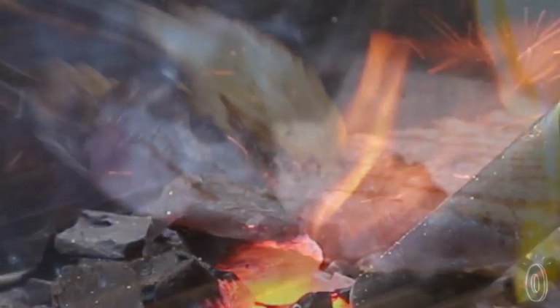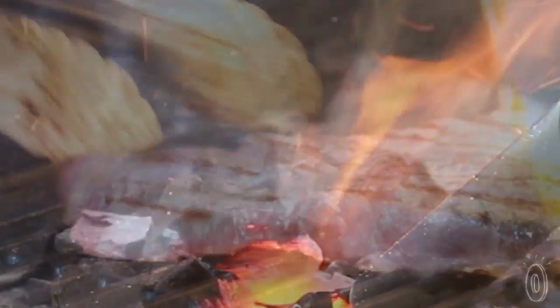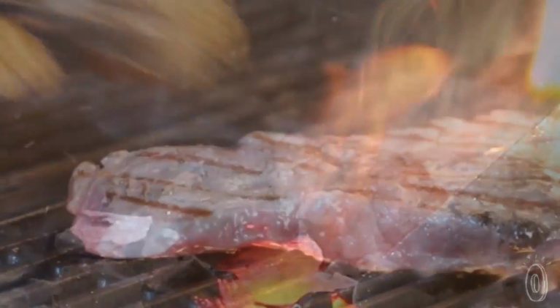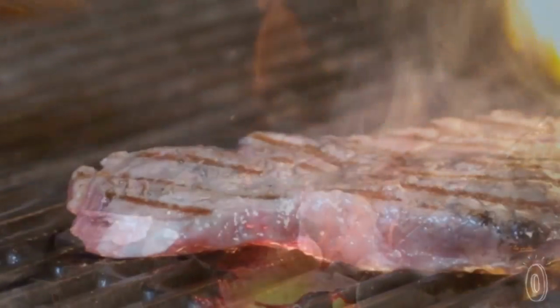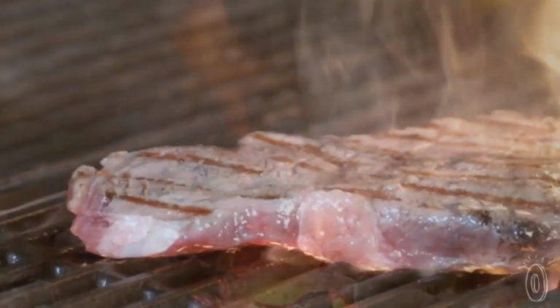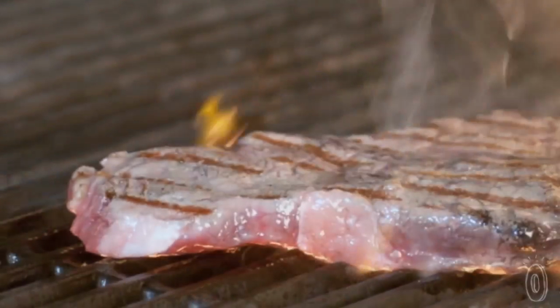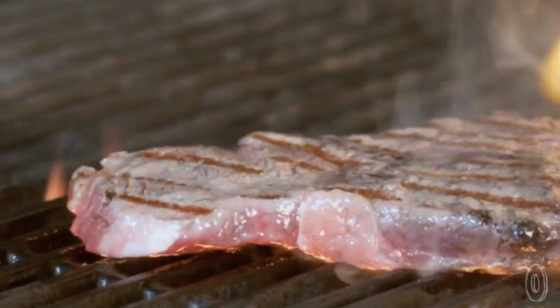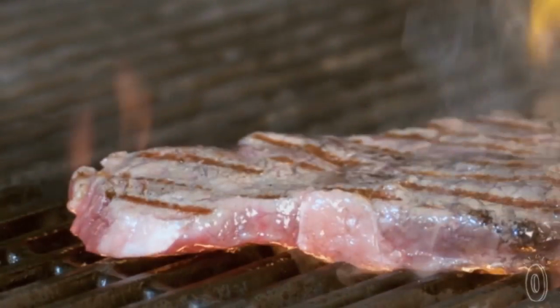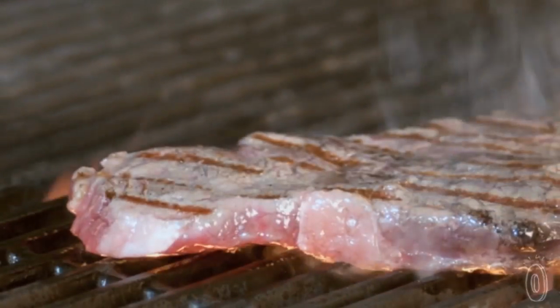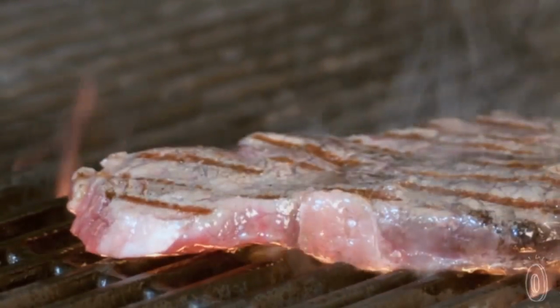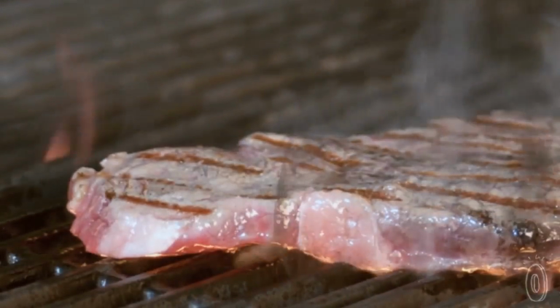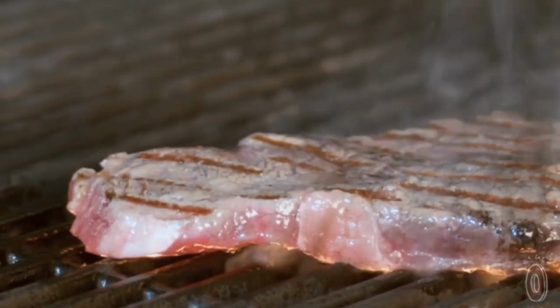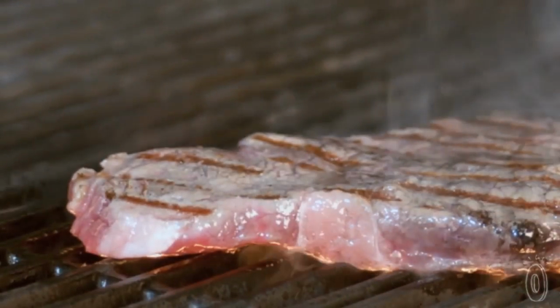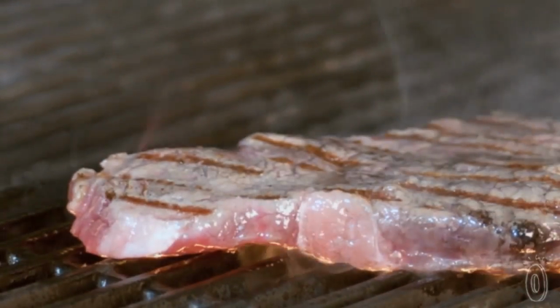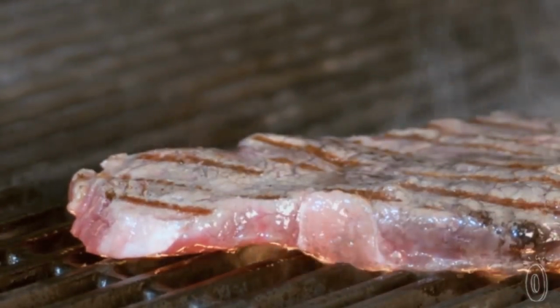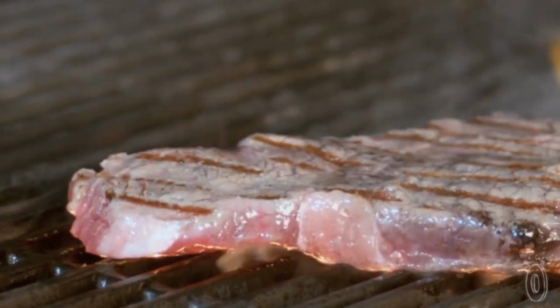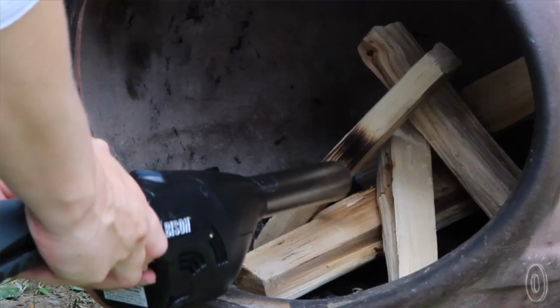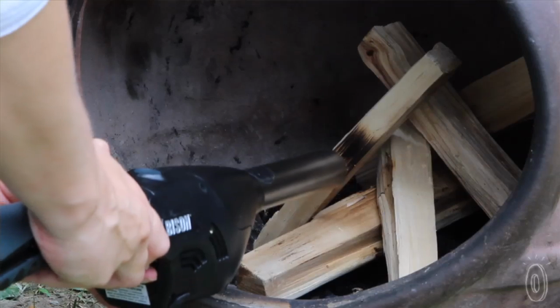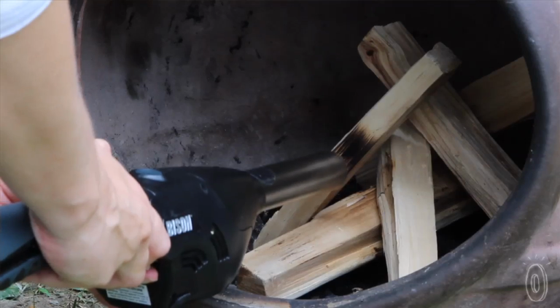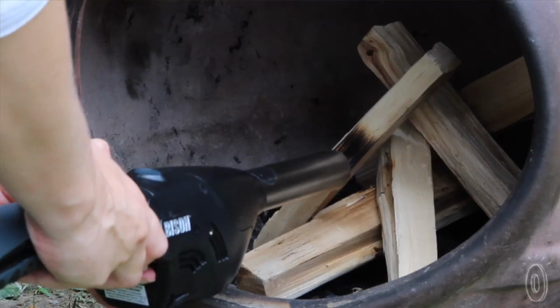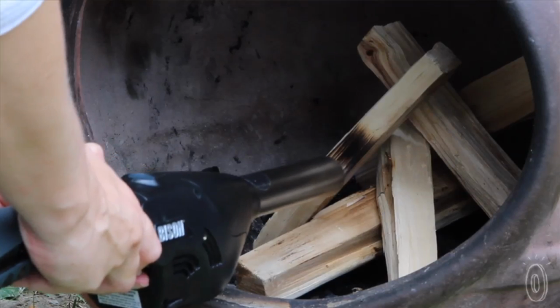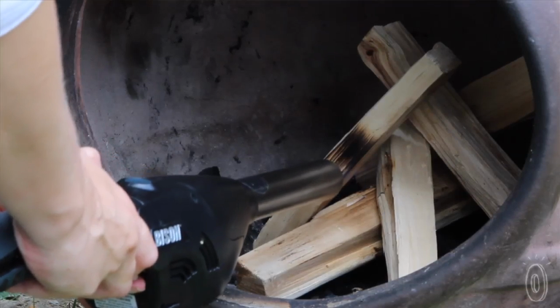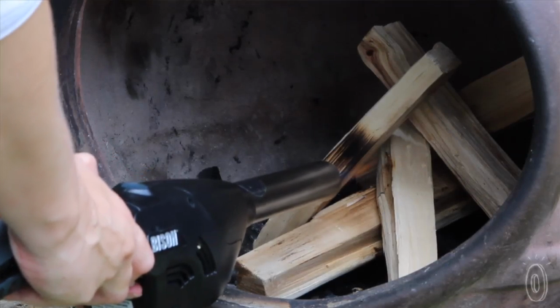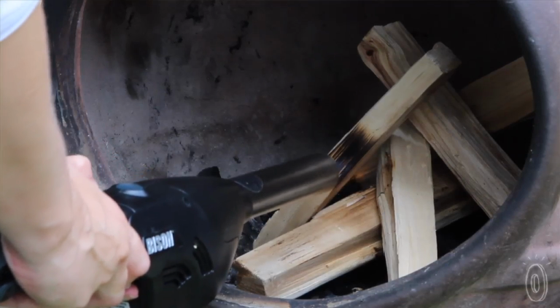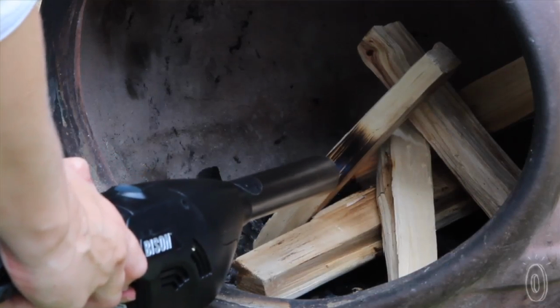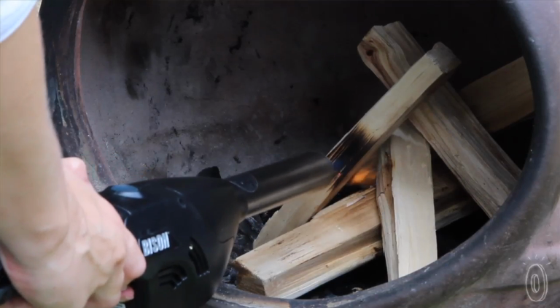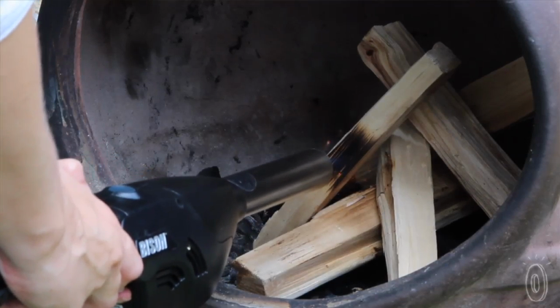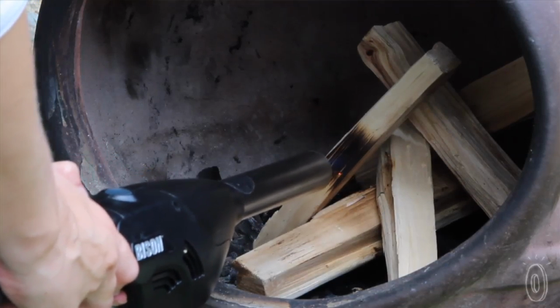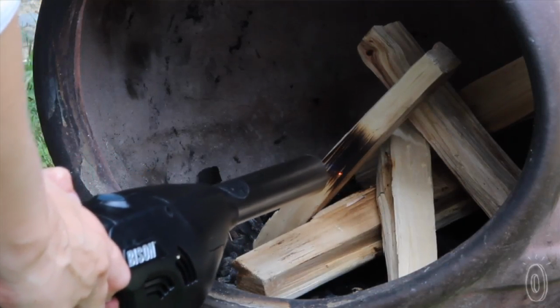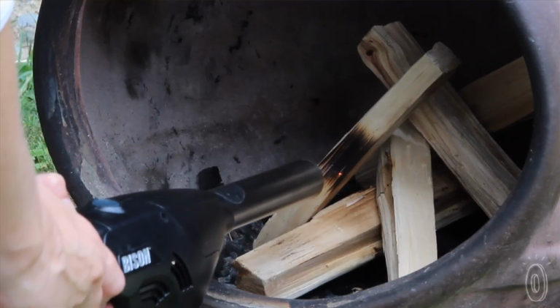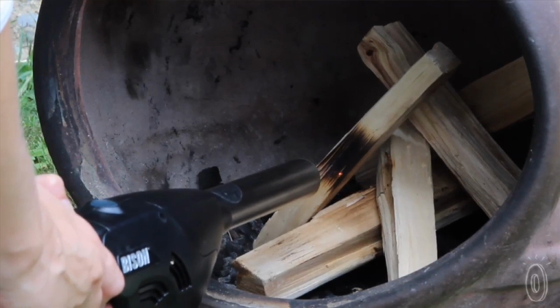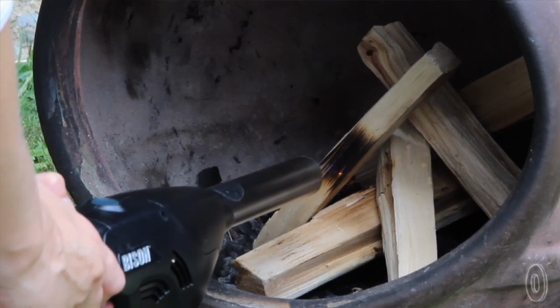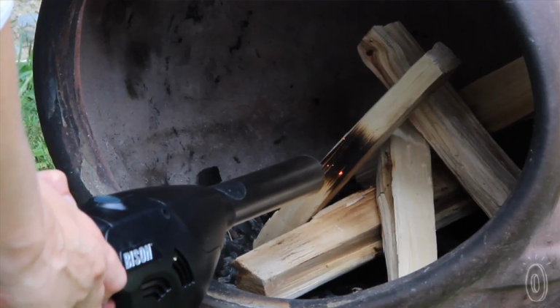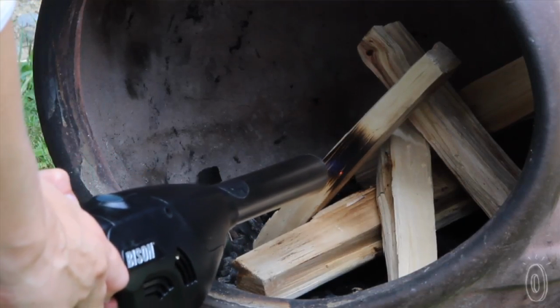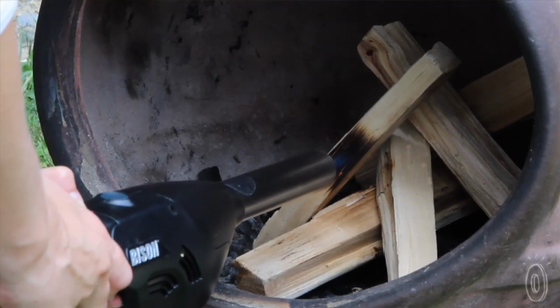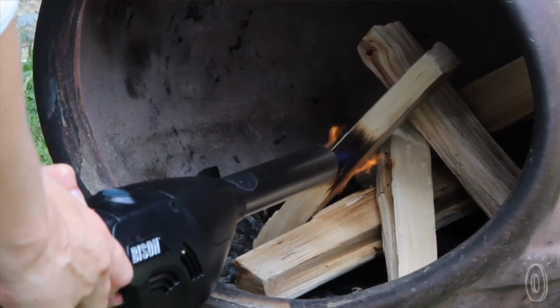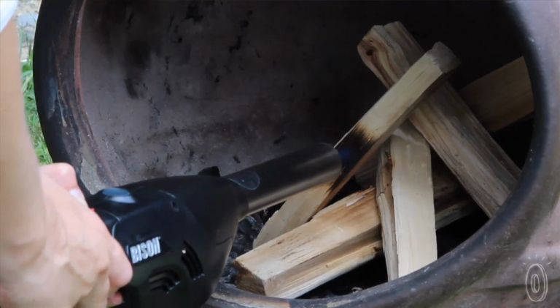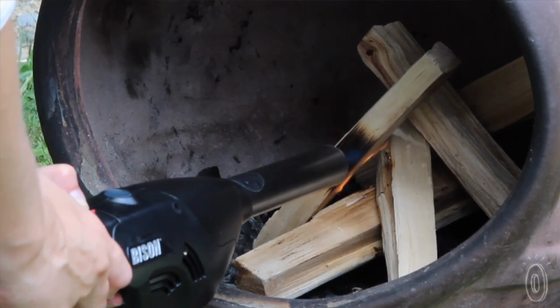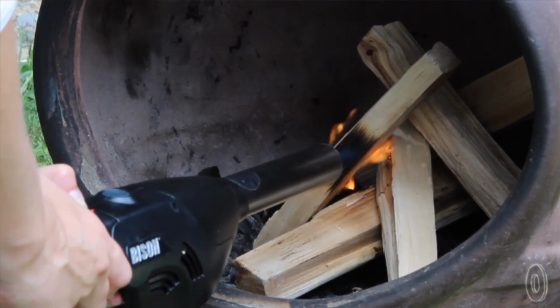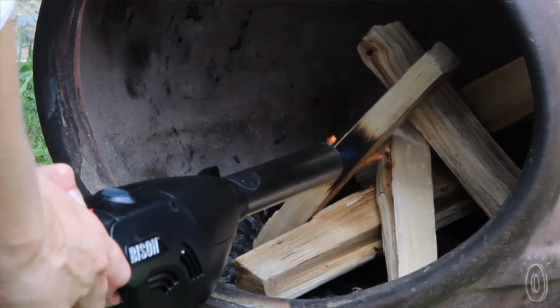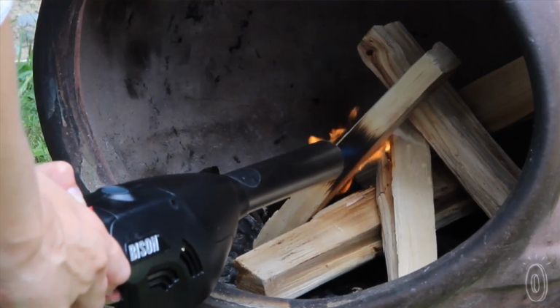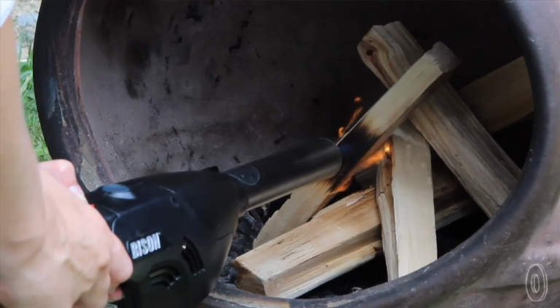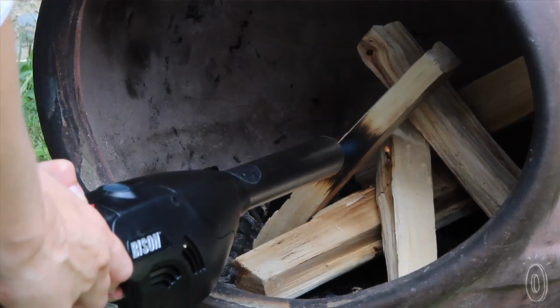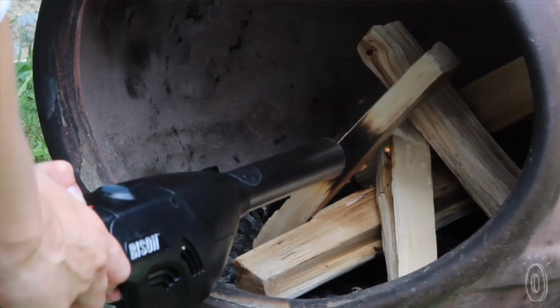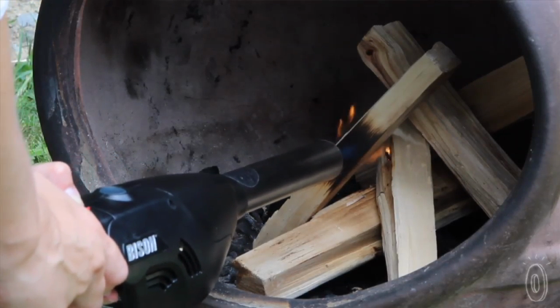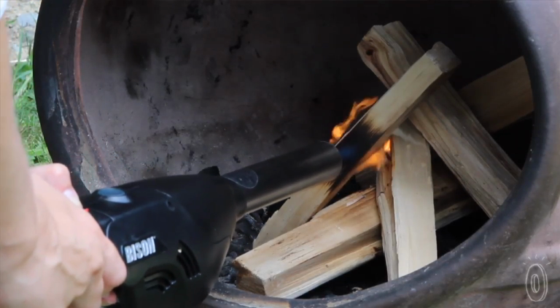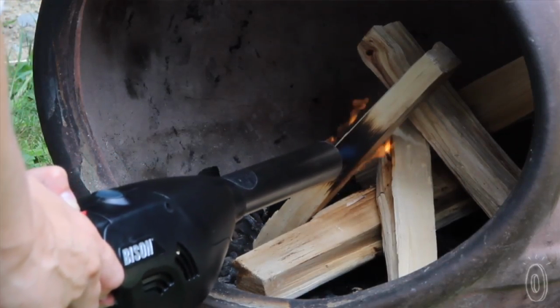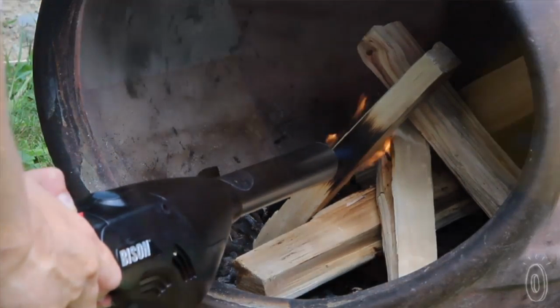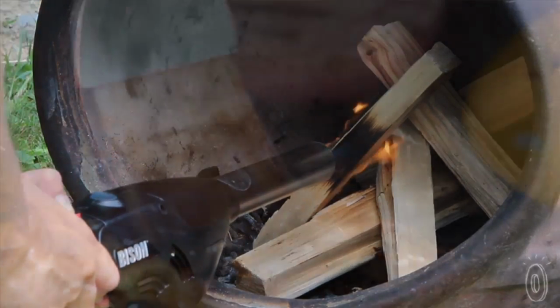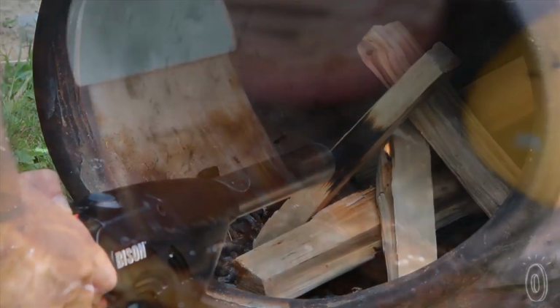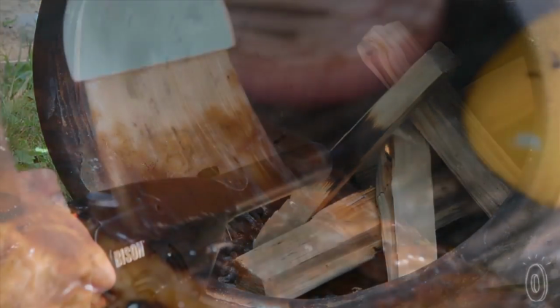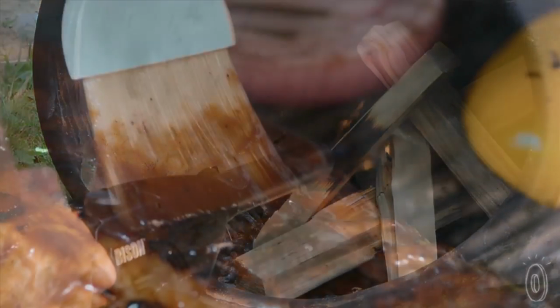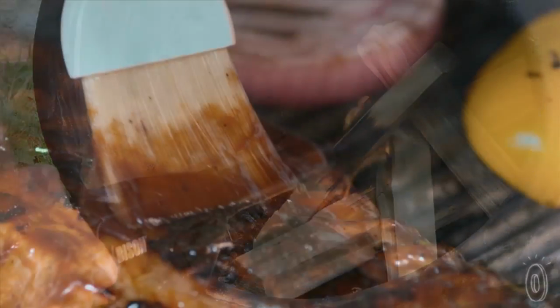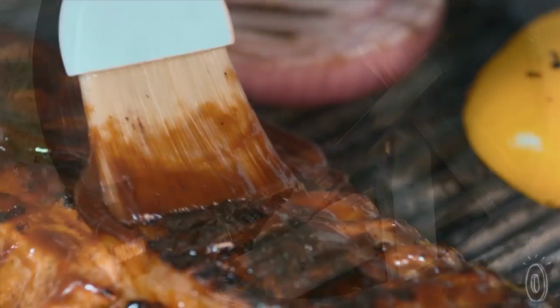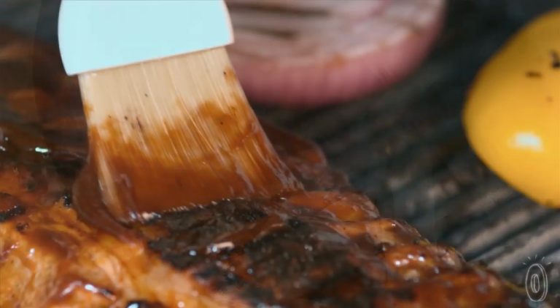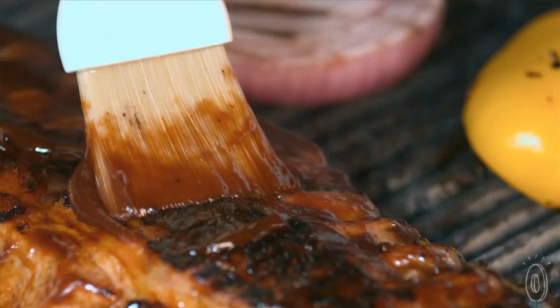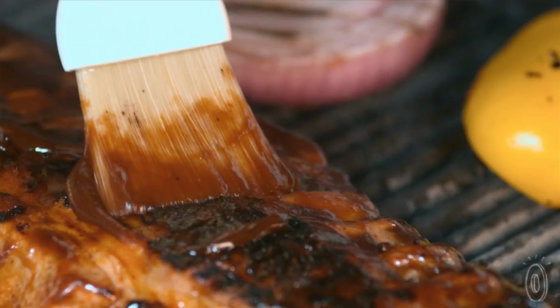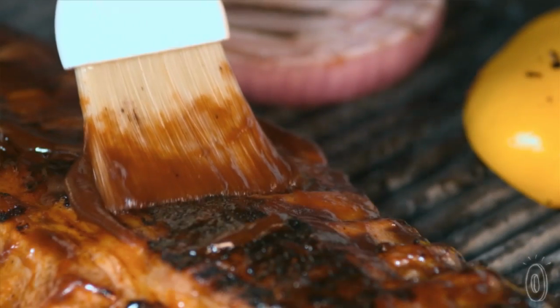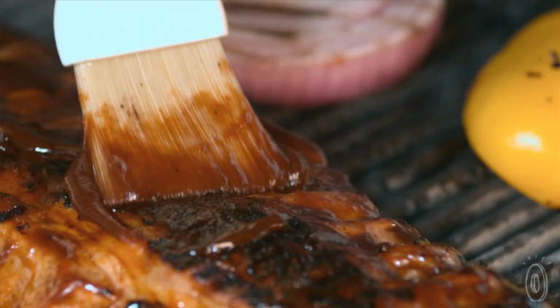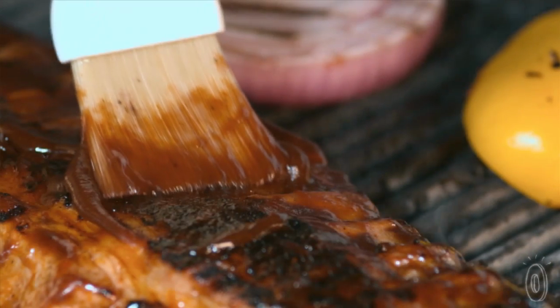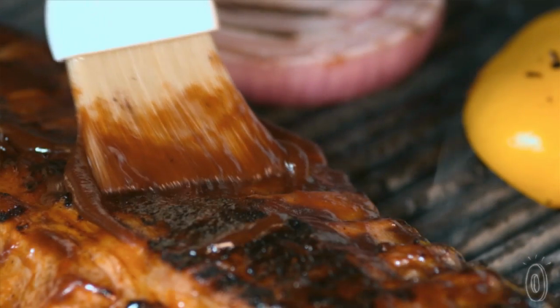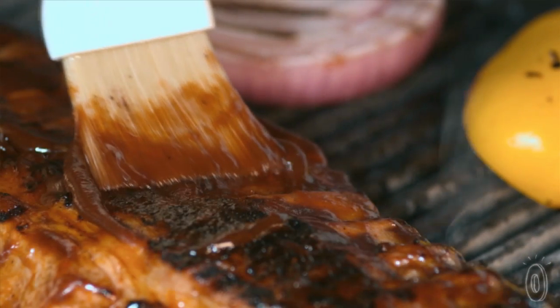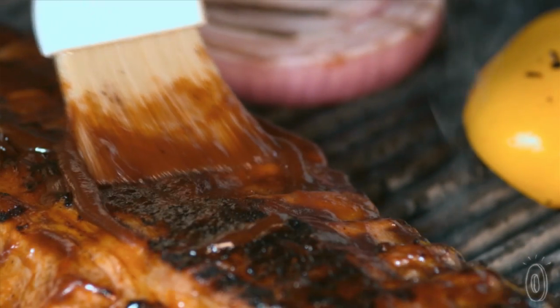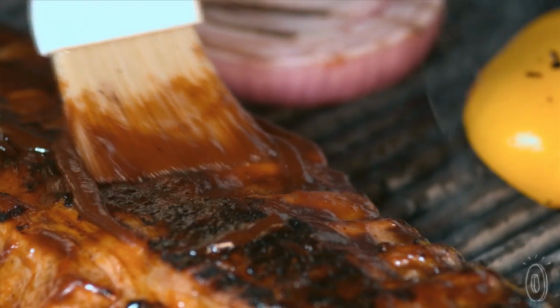So you're ready to cook after only five minutes. The air lighter also eliminates the need for chemical accelerants, which are not only unhealthy but also leave food tasting bad.